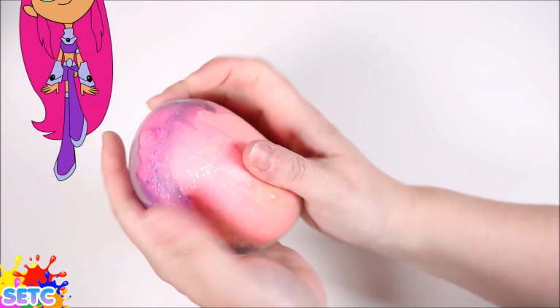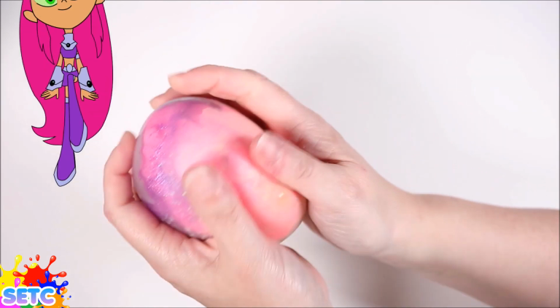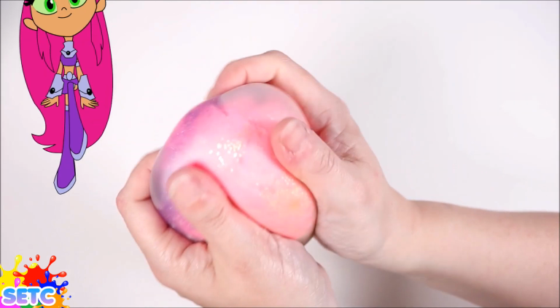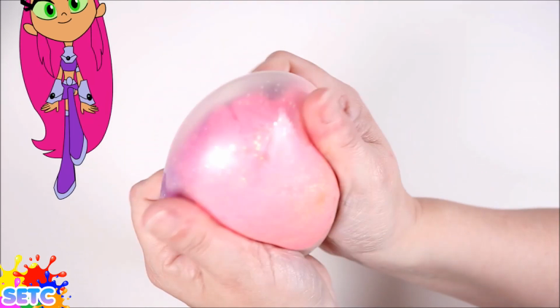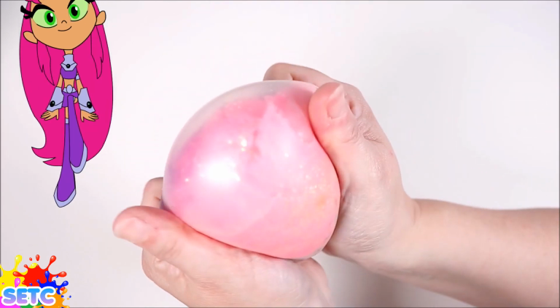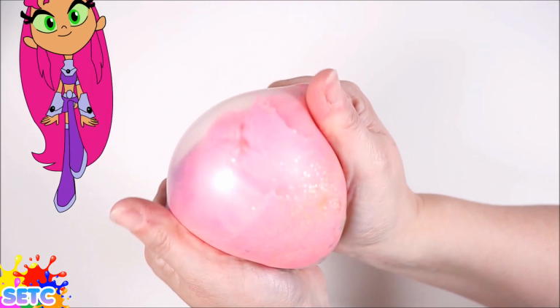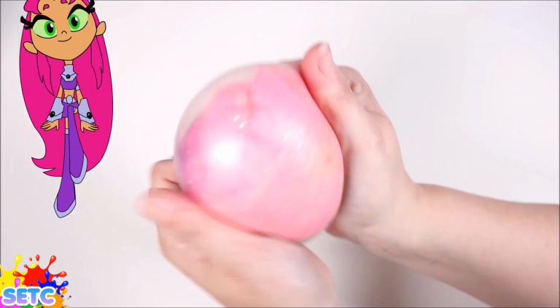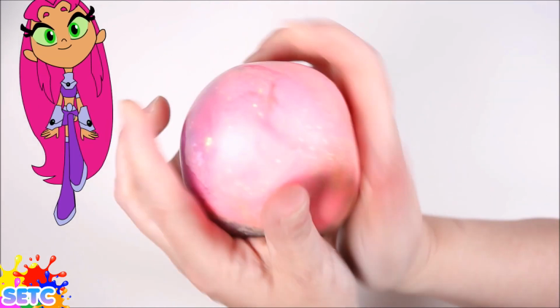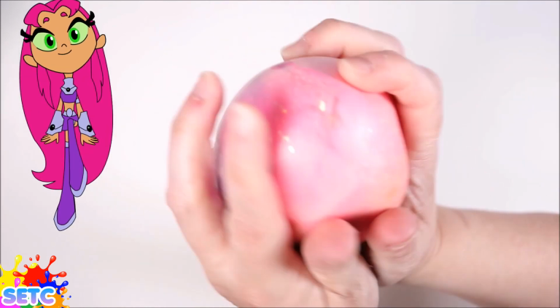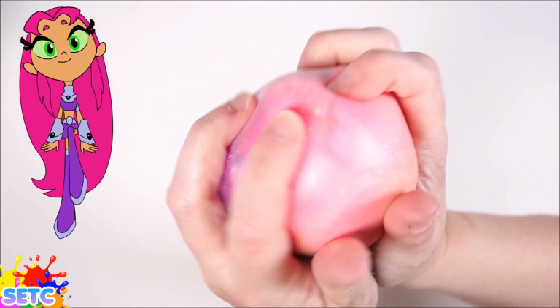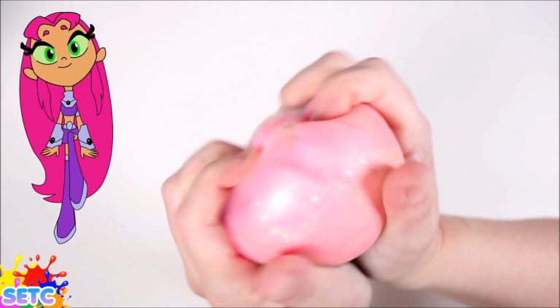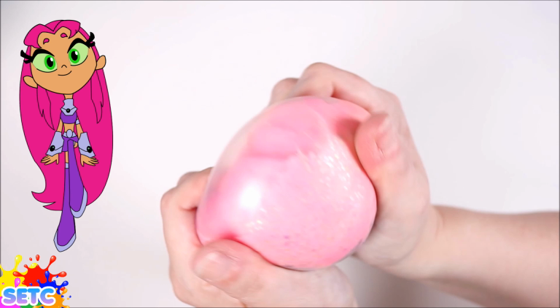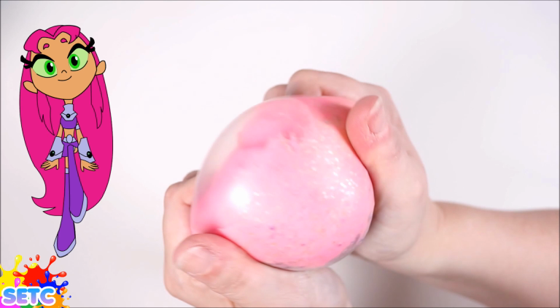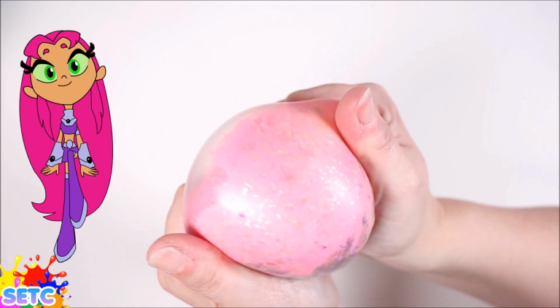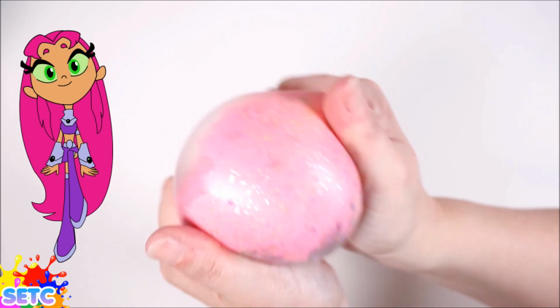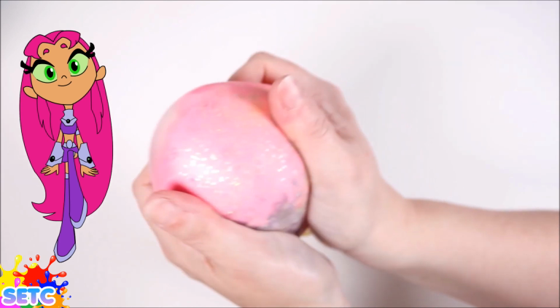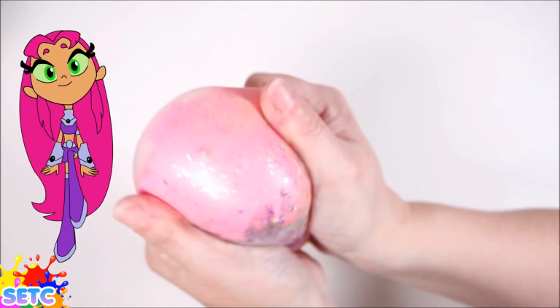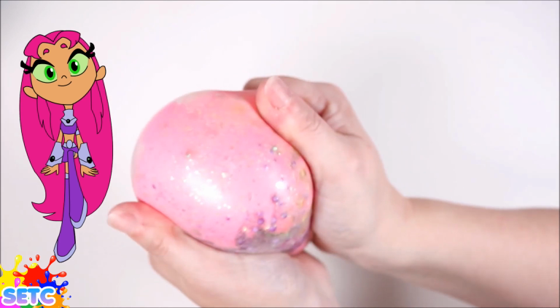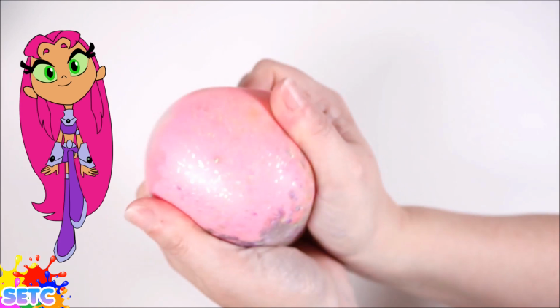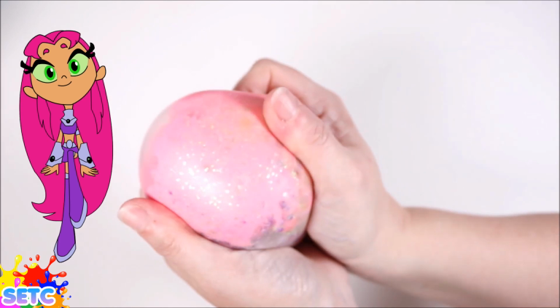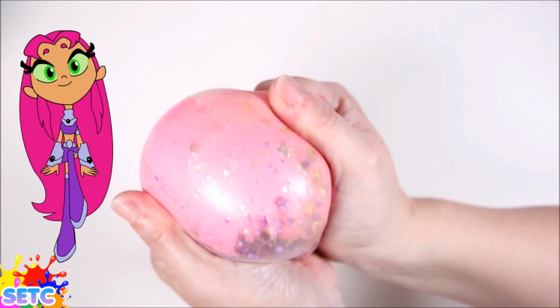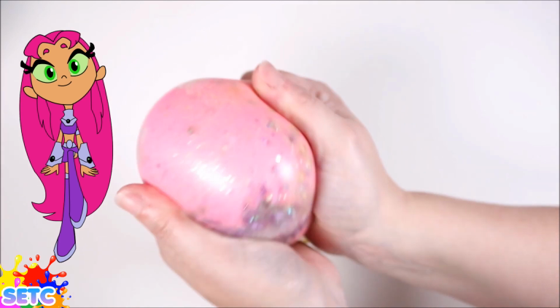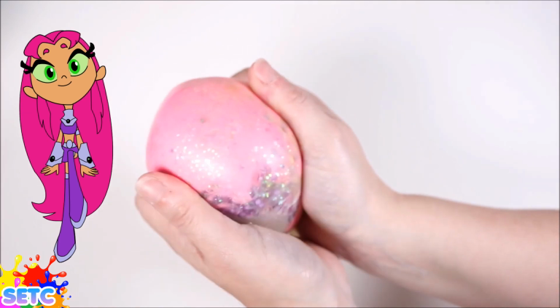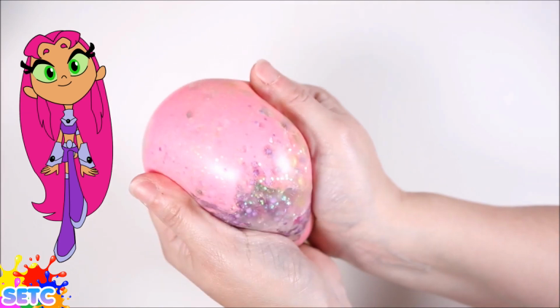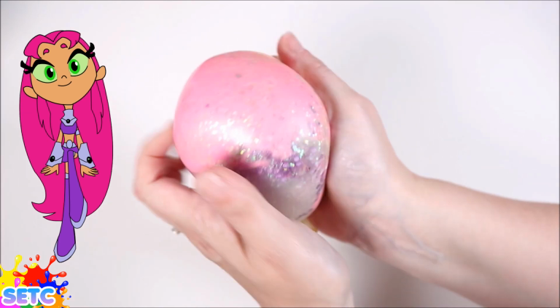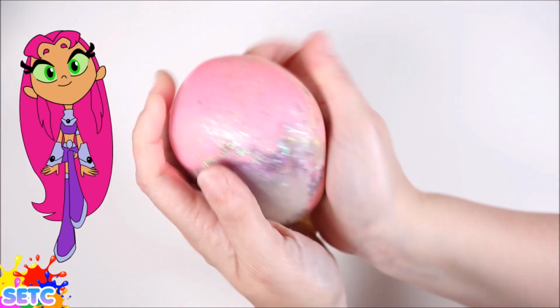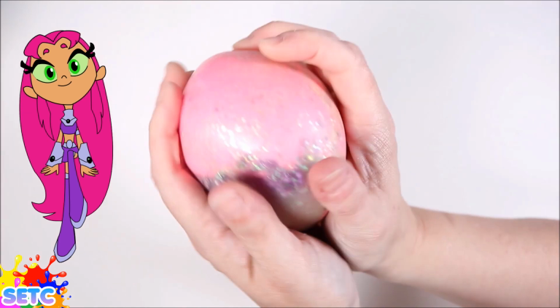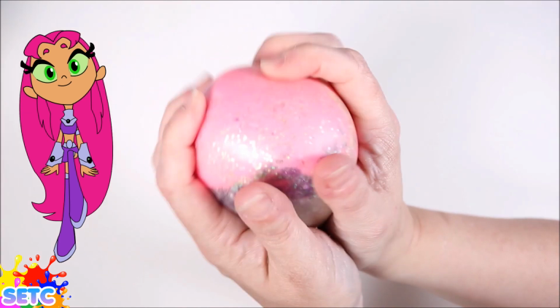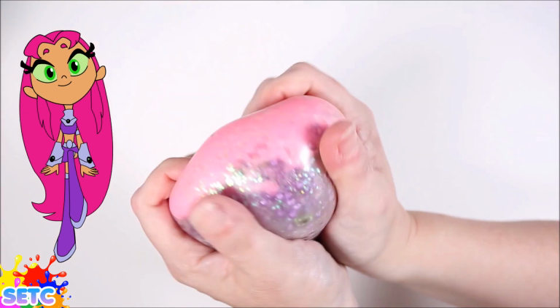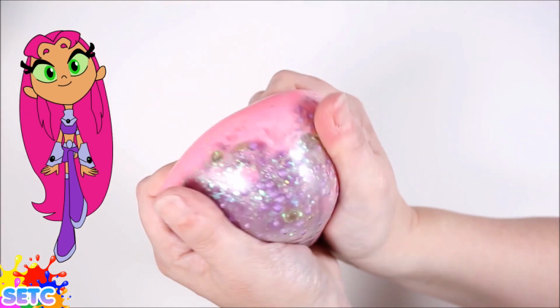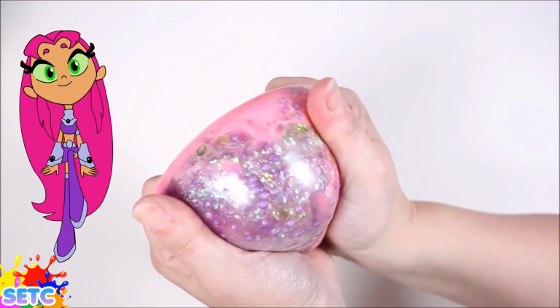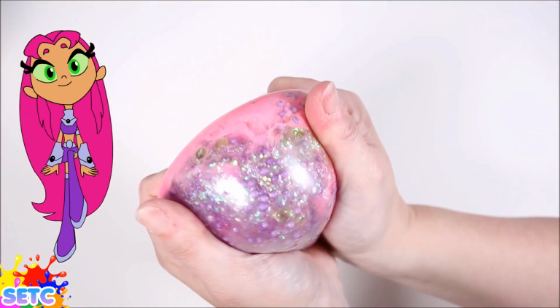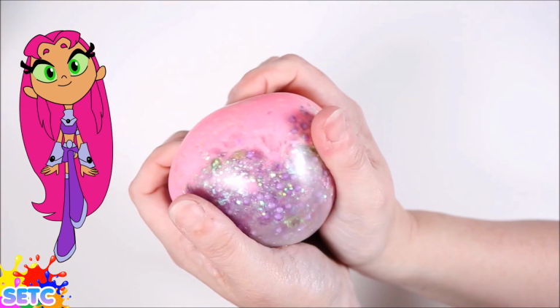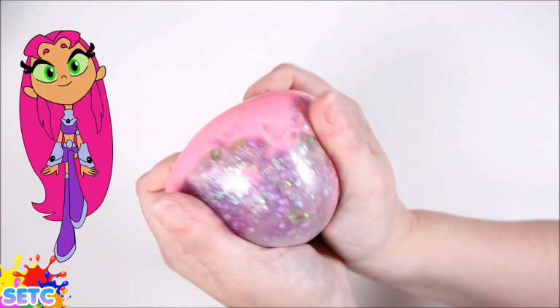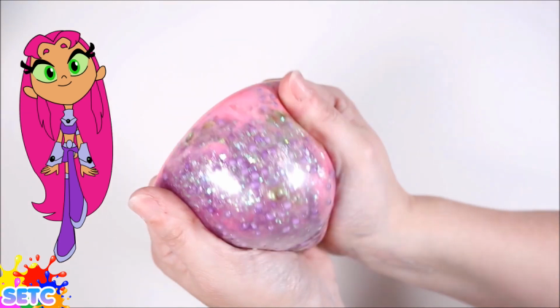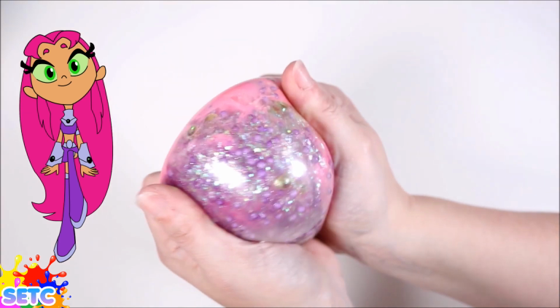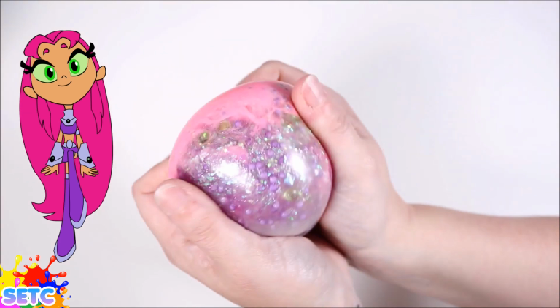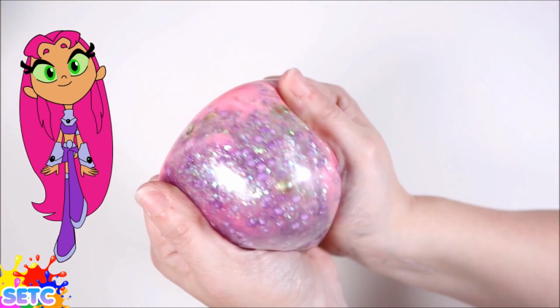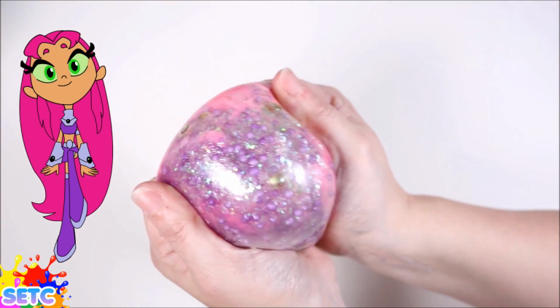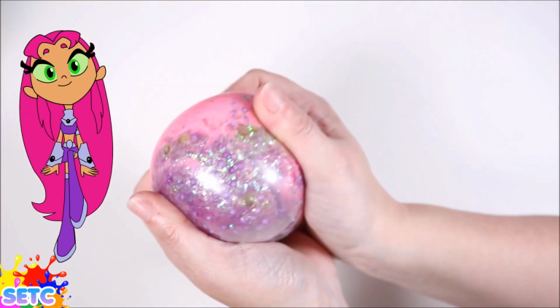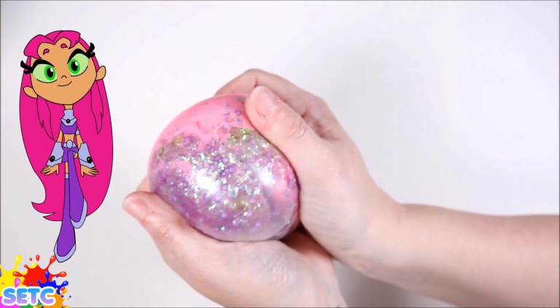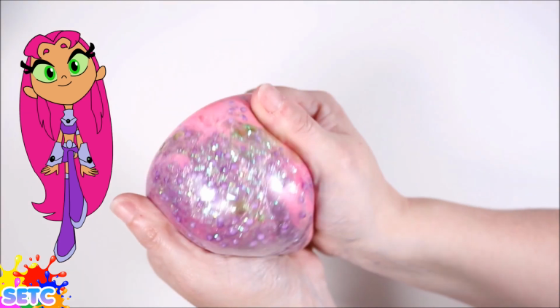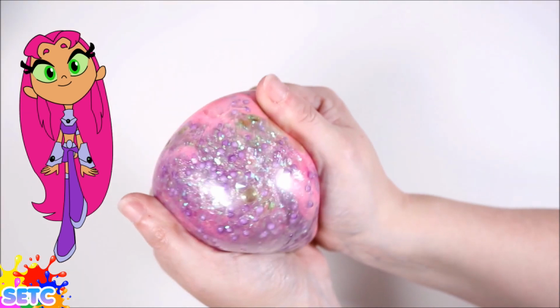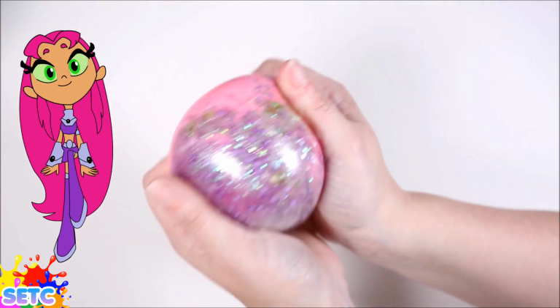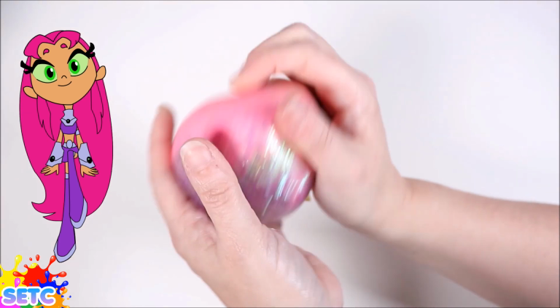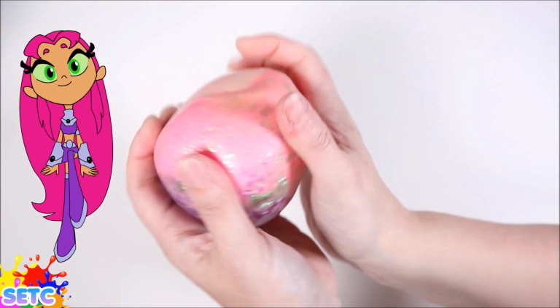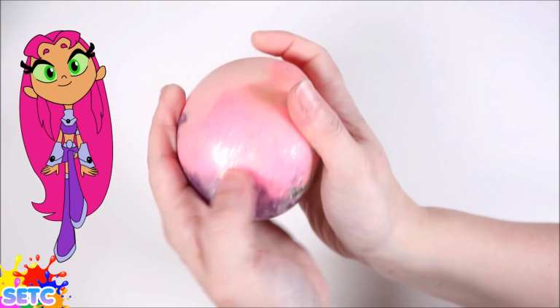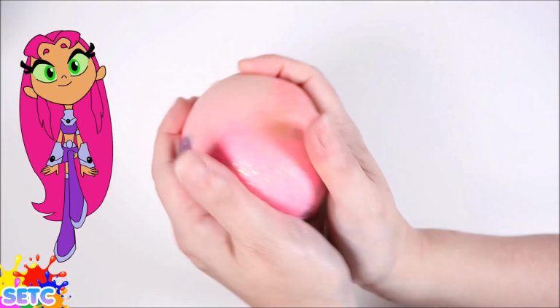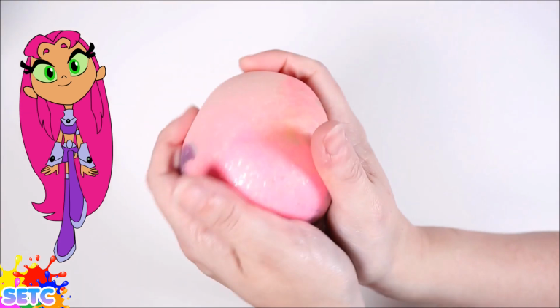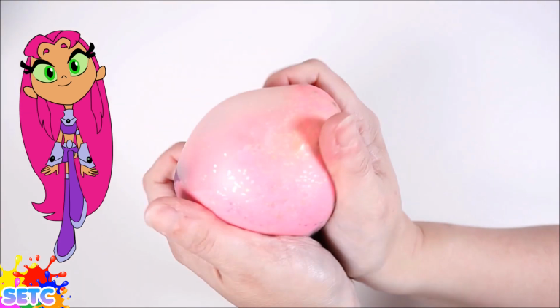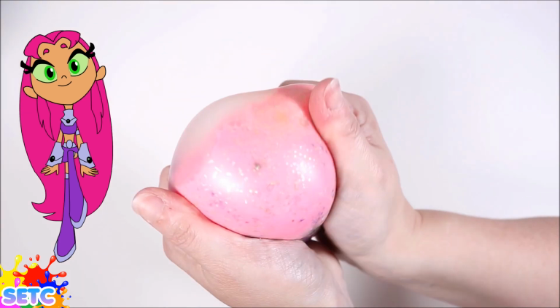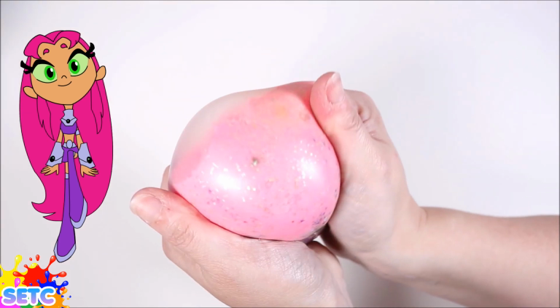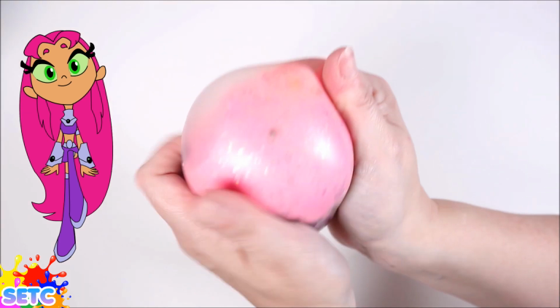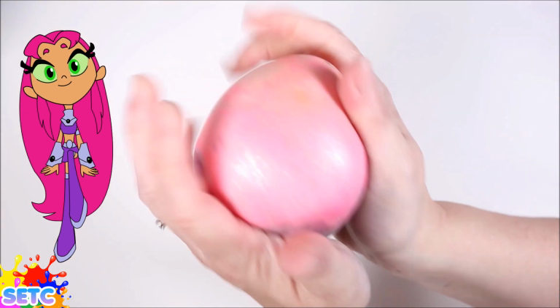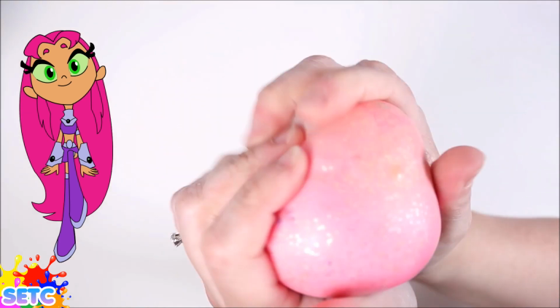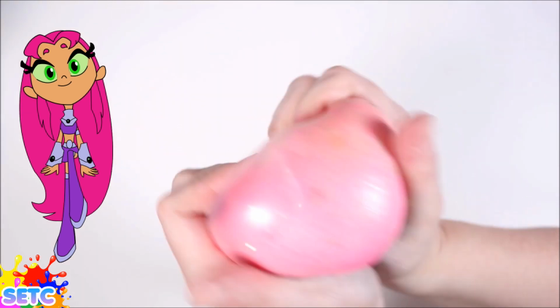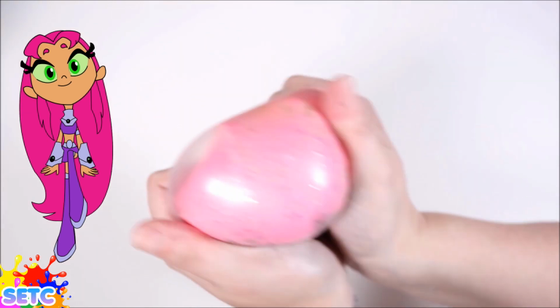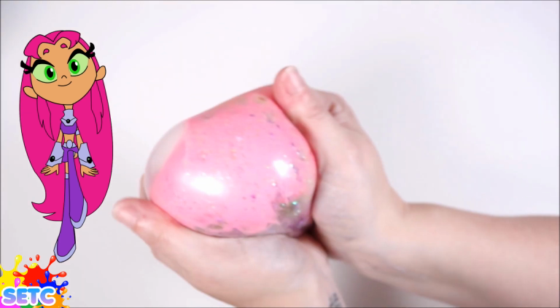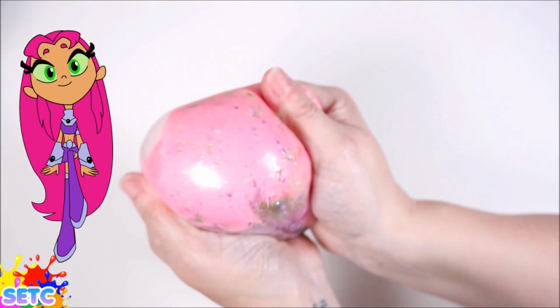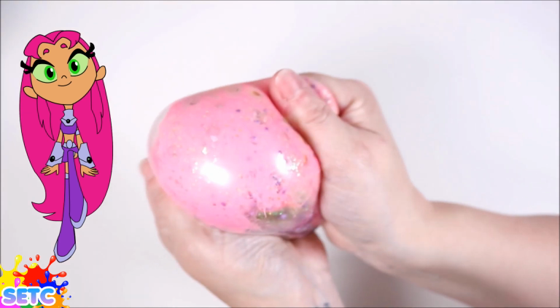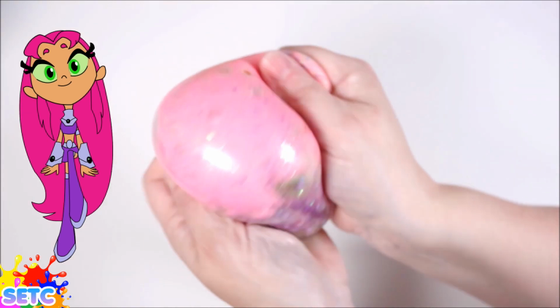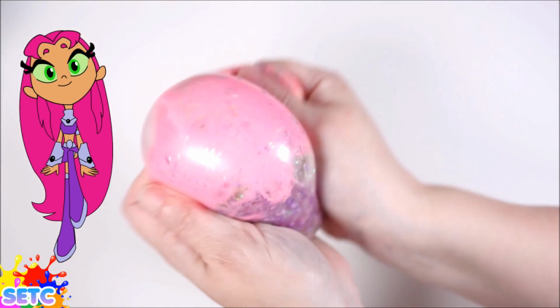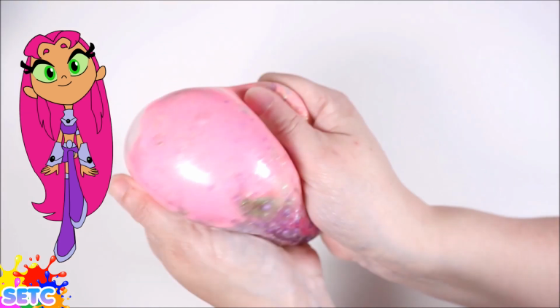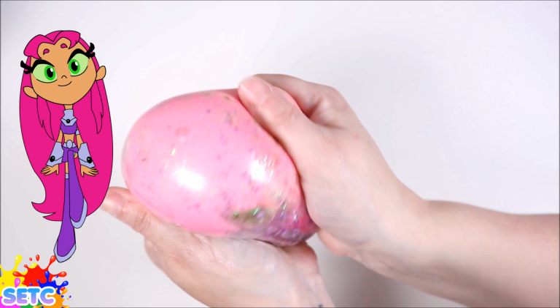So let us know which of the Teen Titans you would like to see us make into a Squishy next time! Thanks for watching guys!